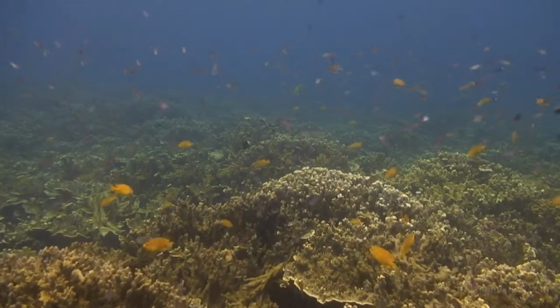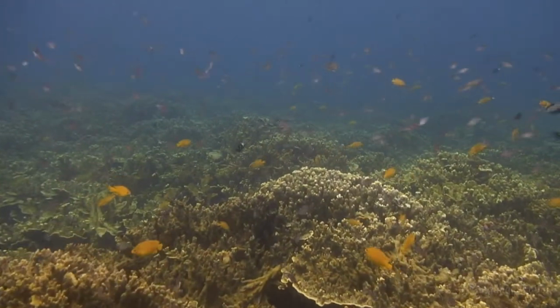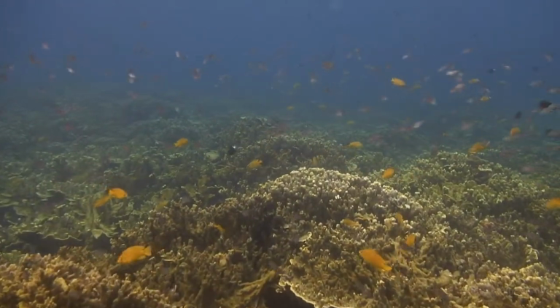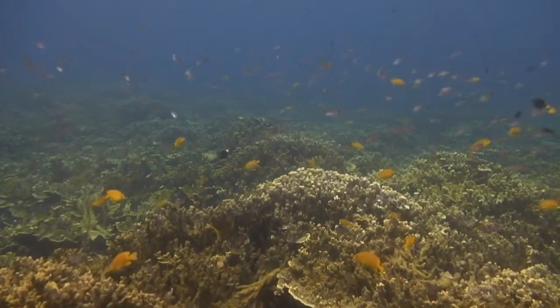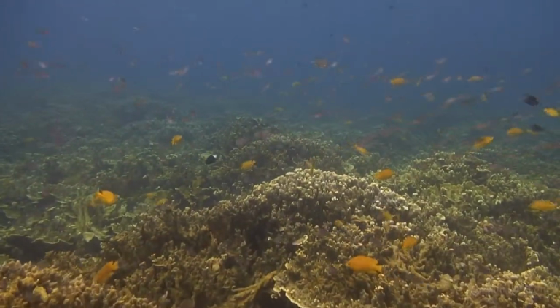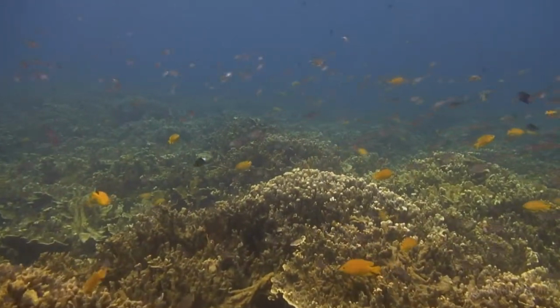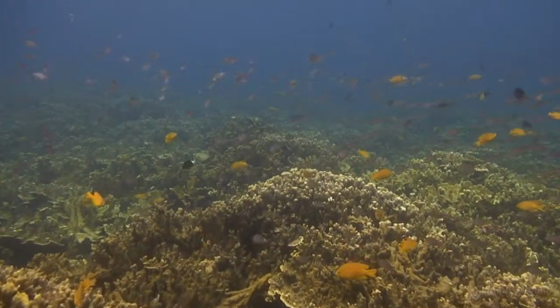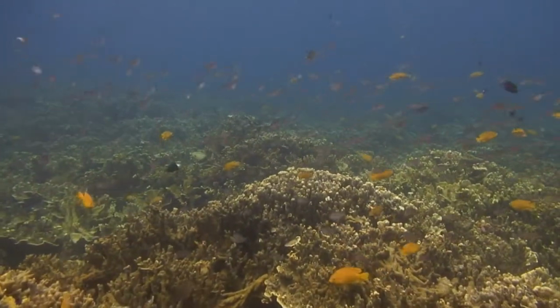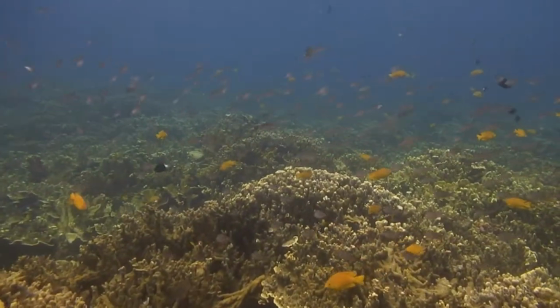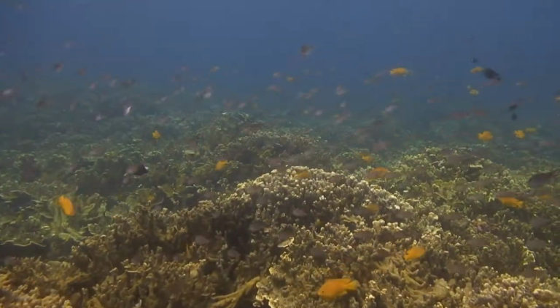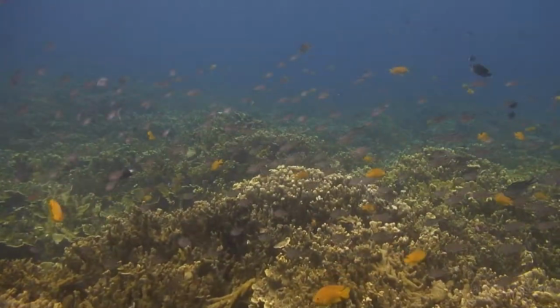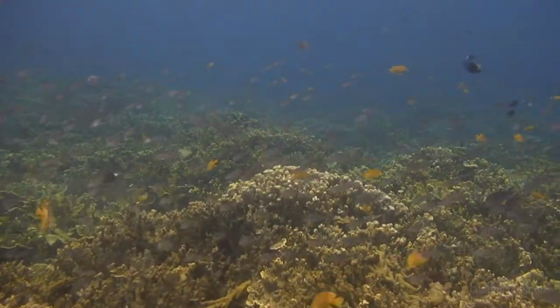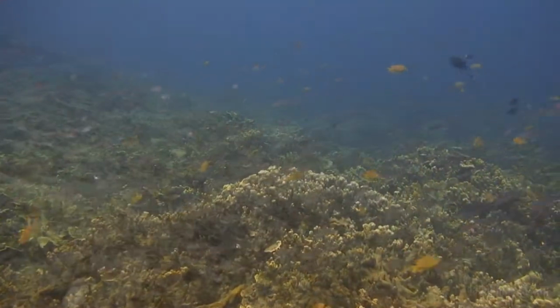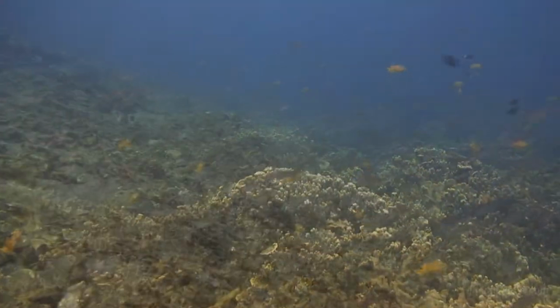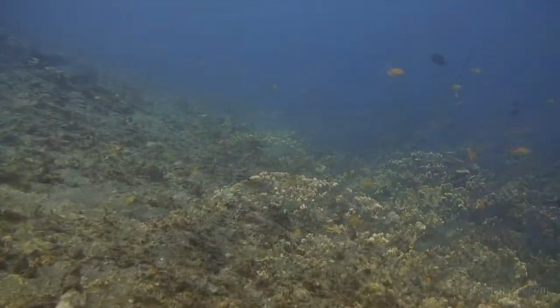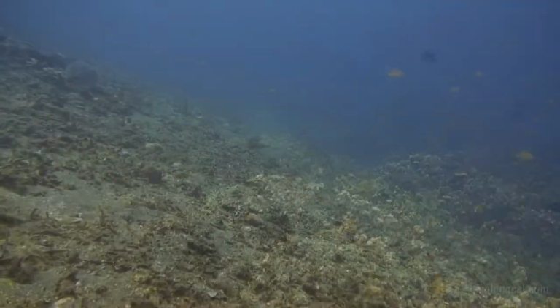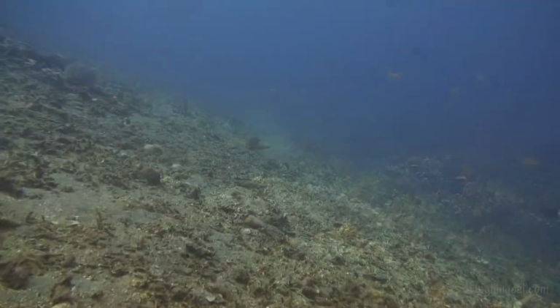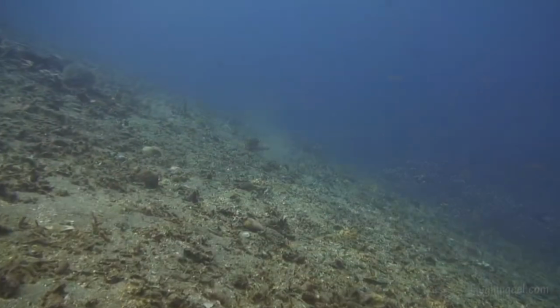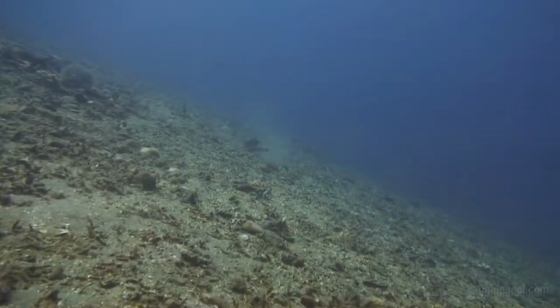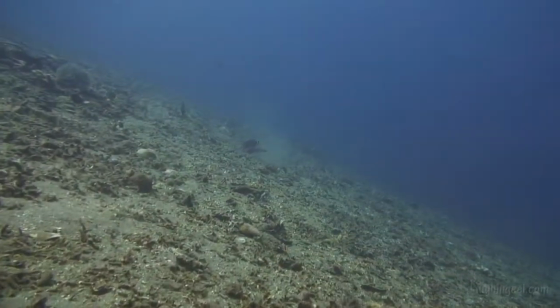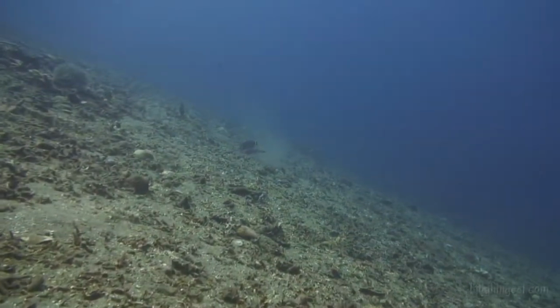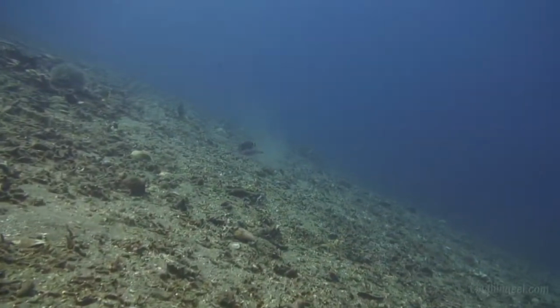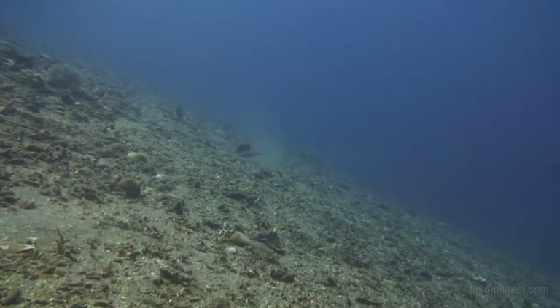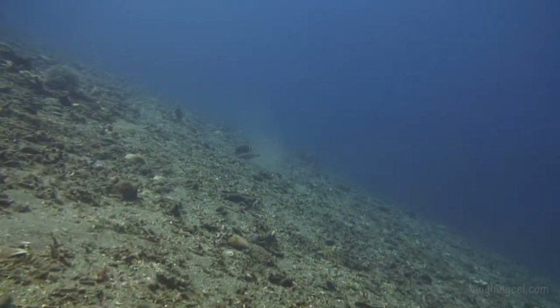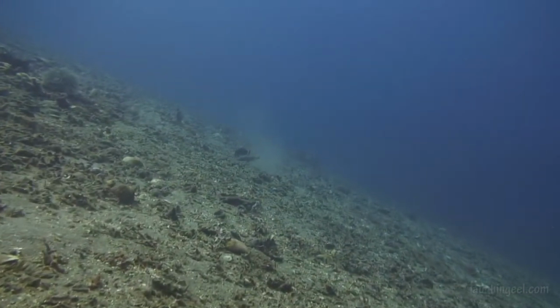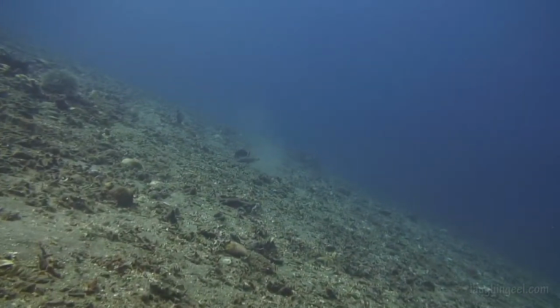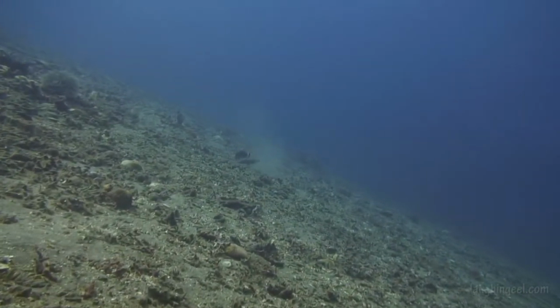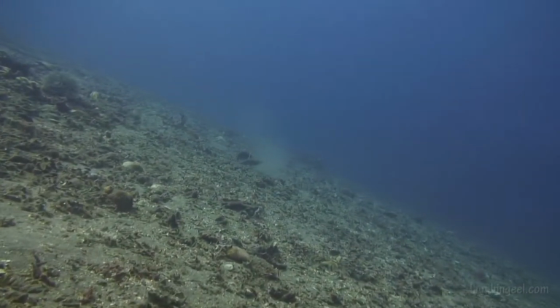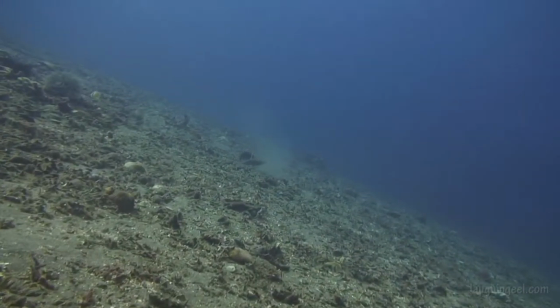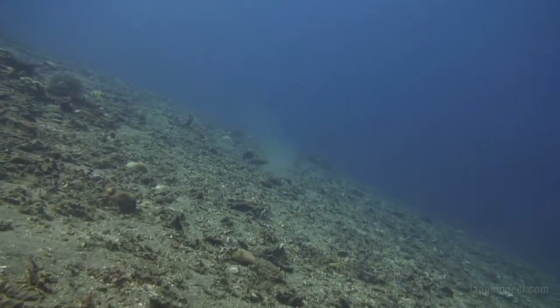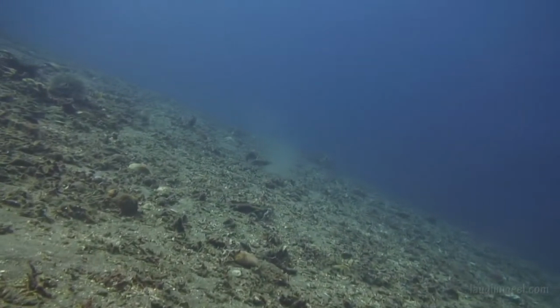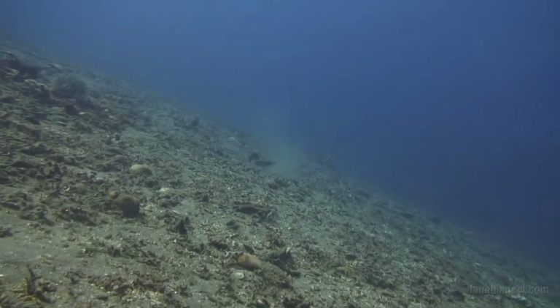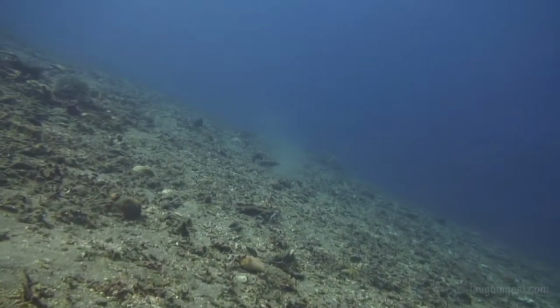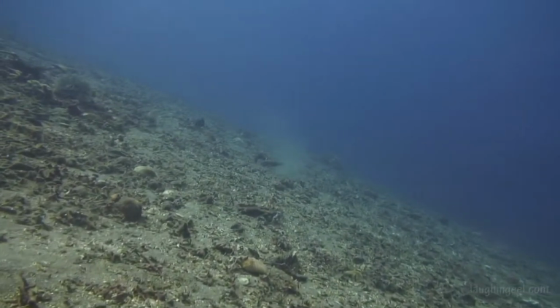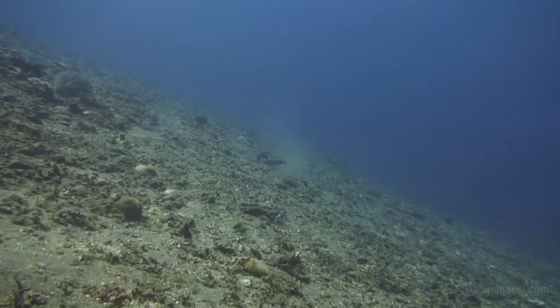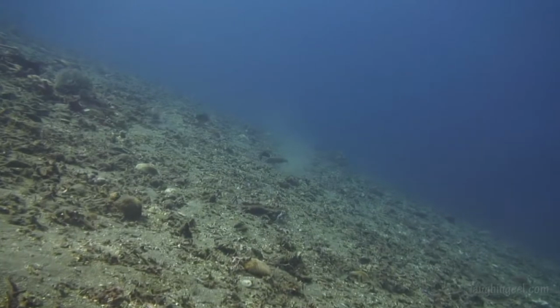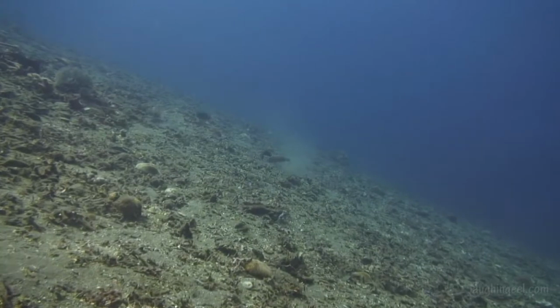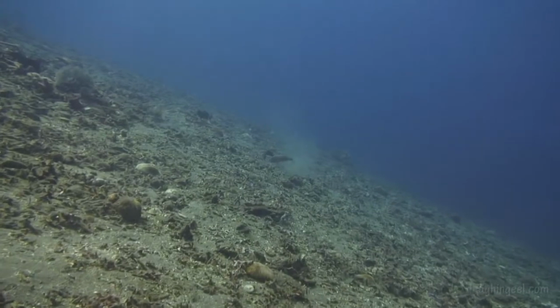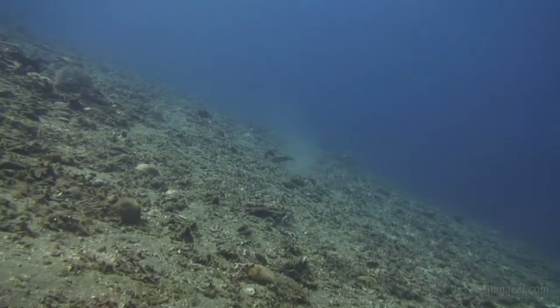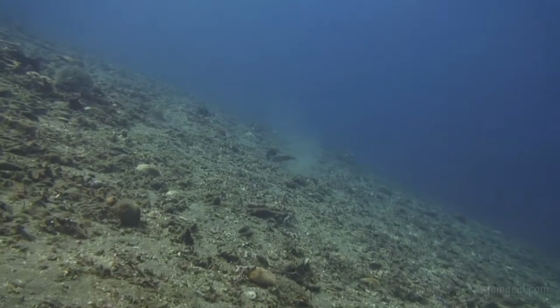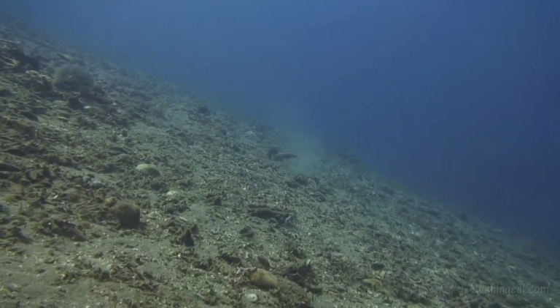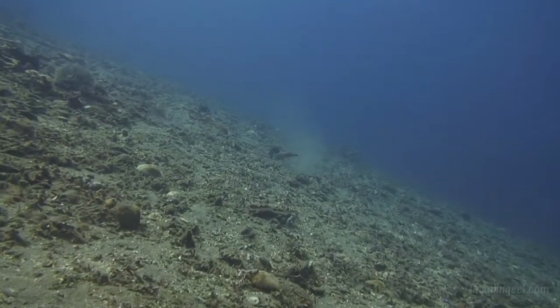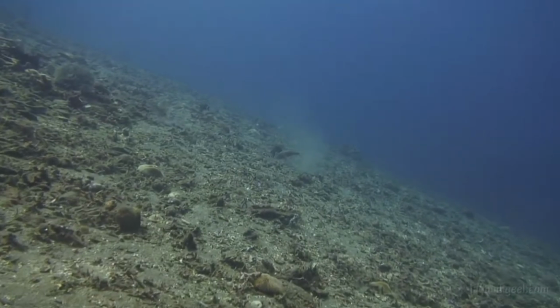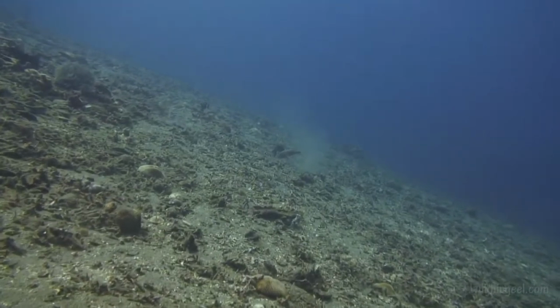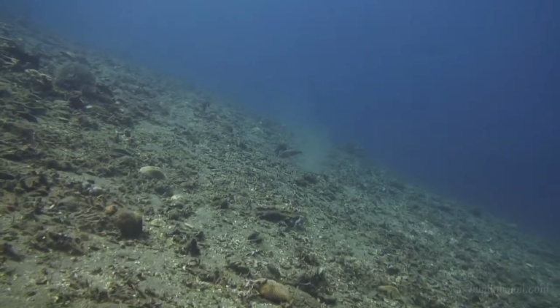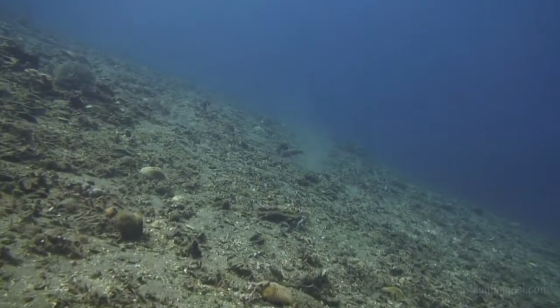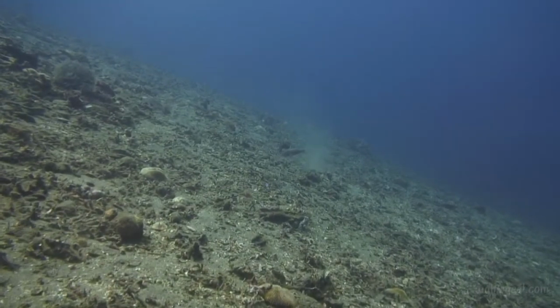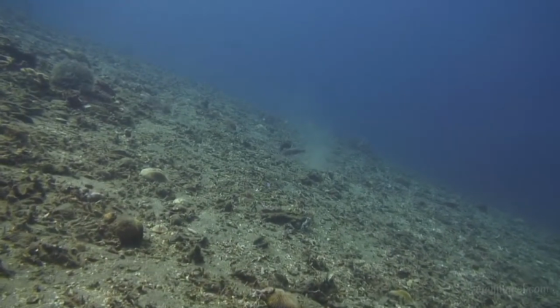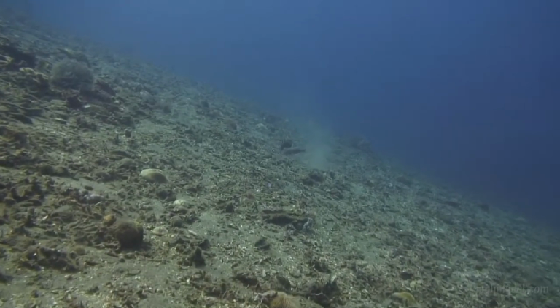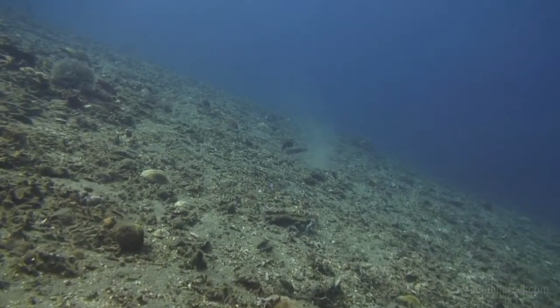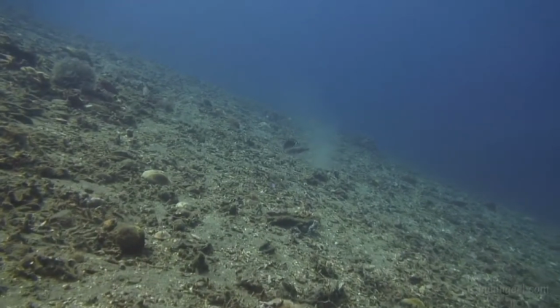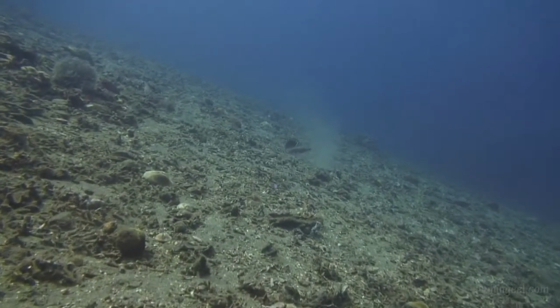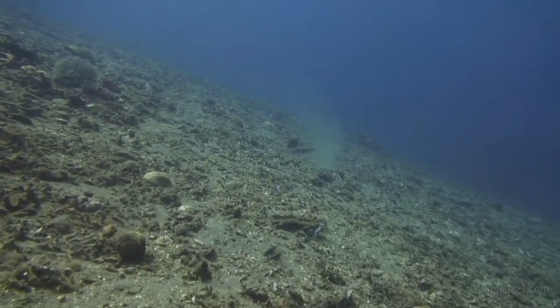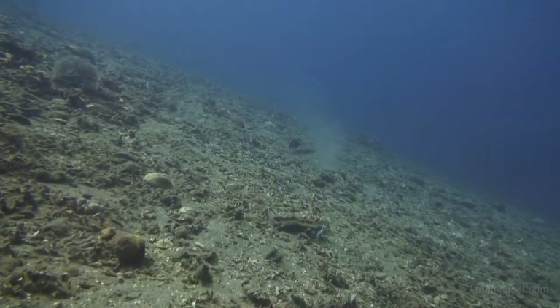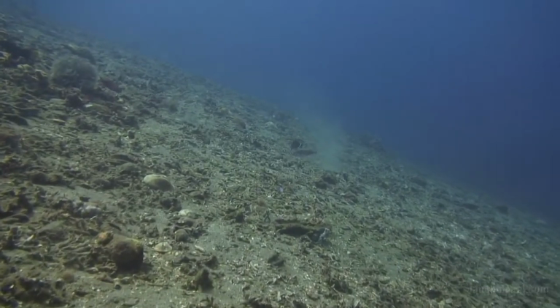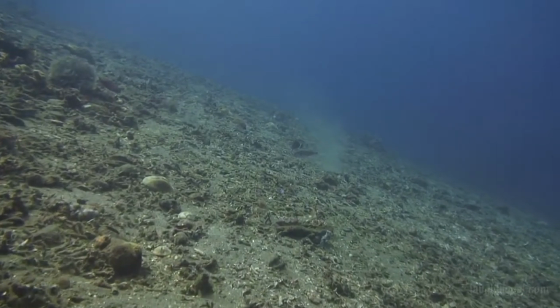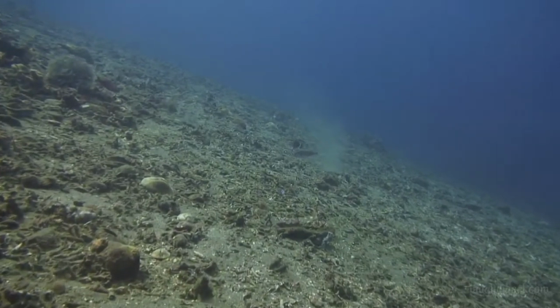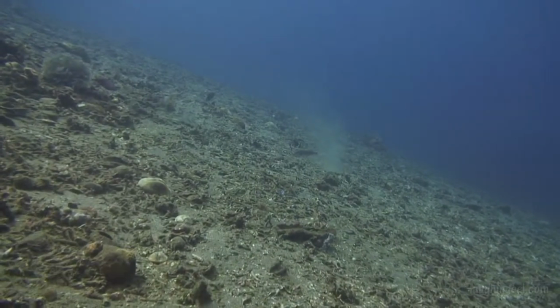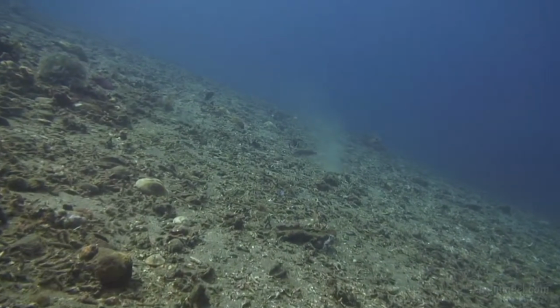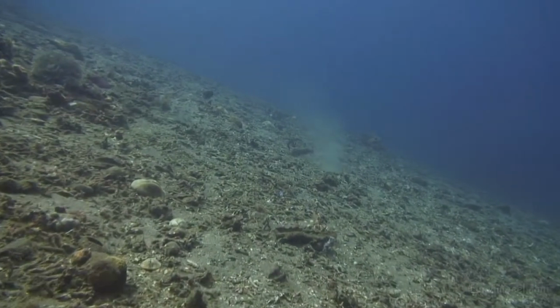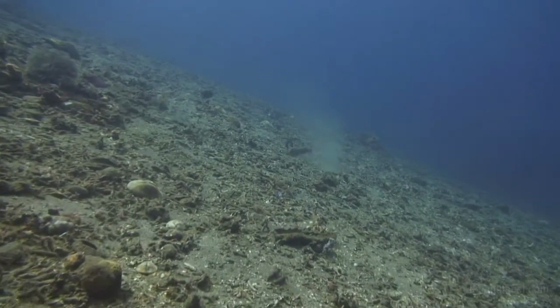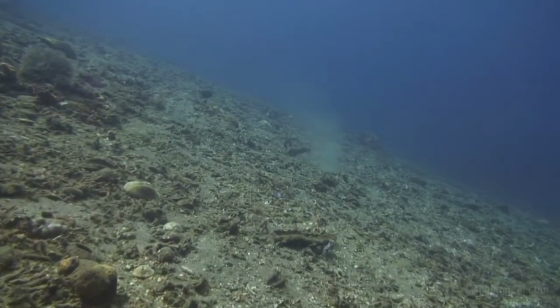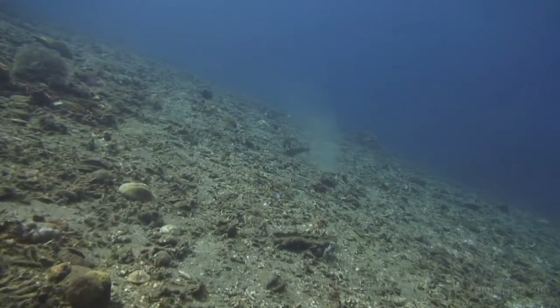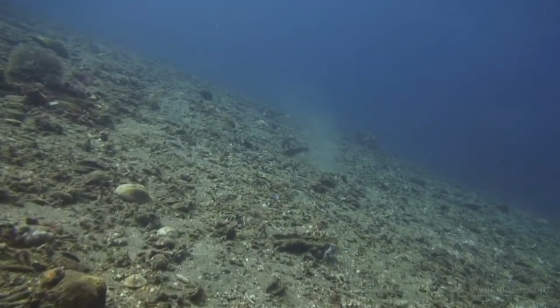So what do you do? You give up on the reefs, go for the muck, and watch the tango of the tiny.